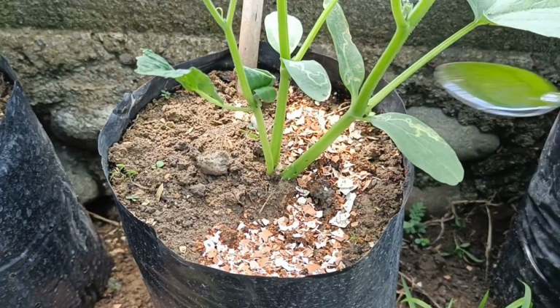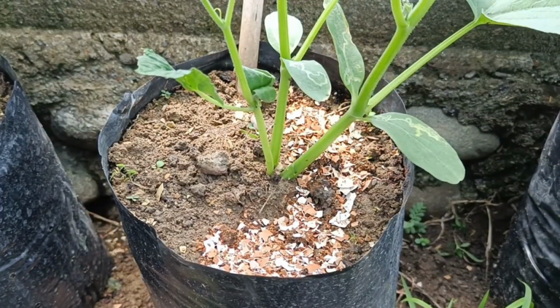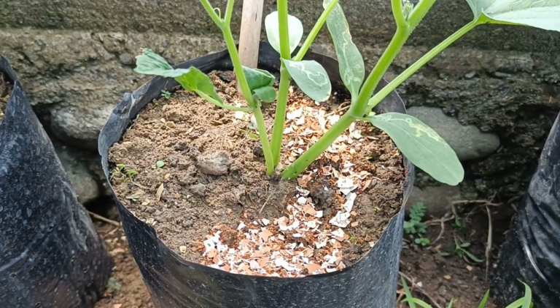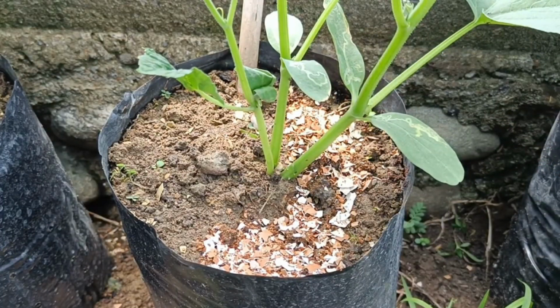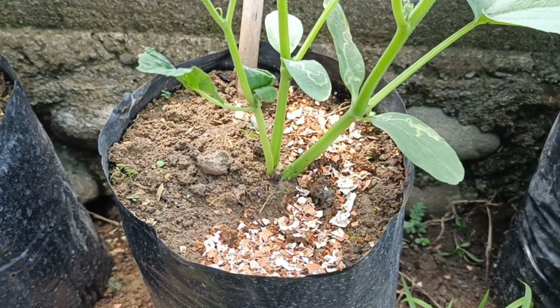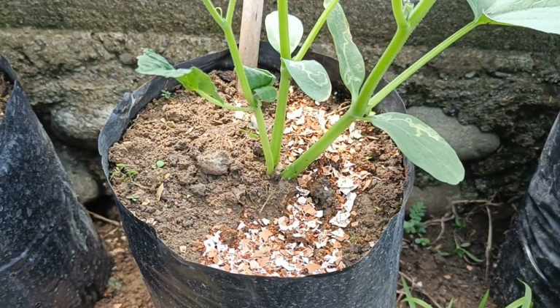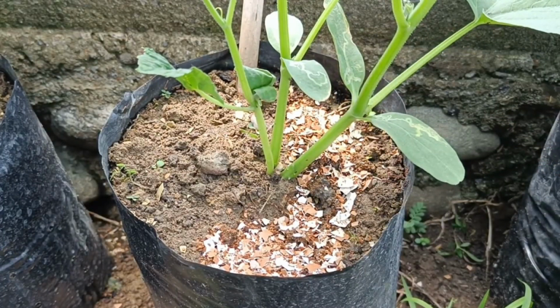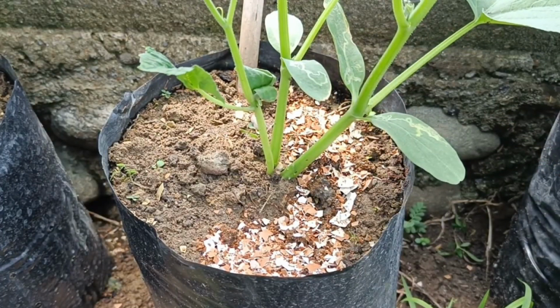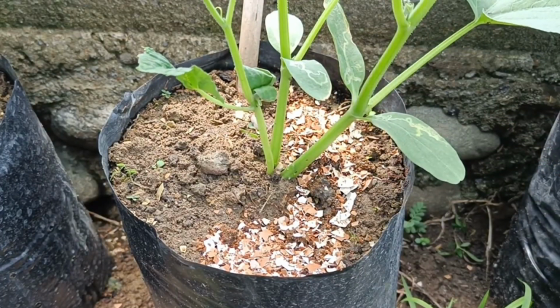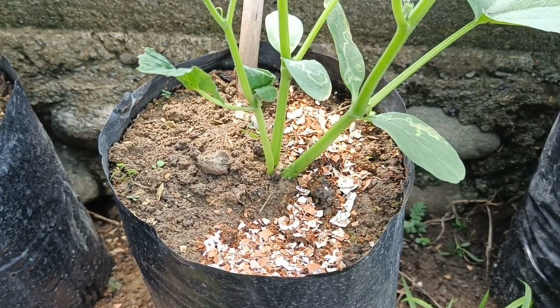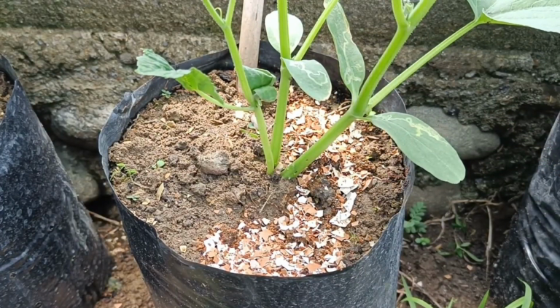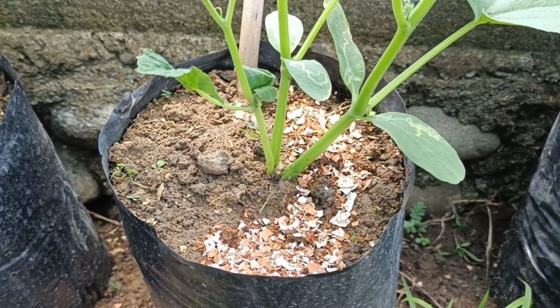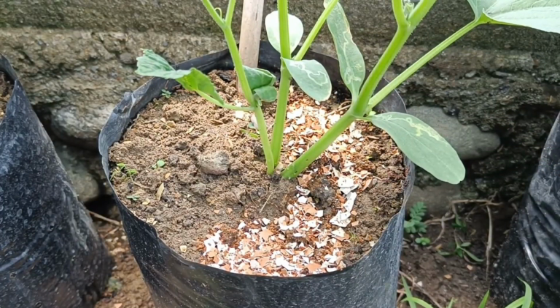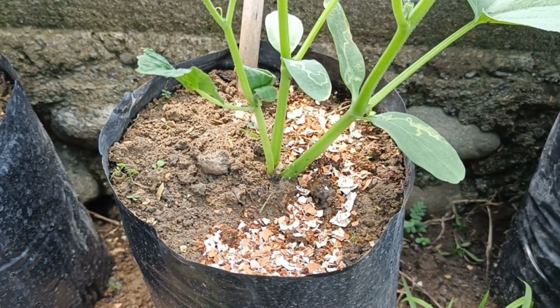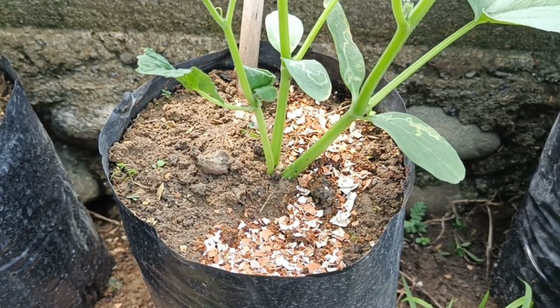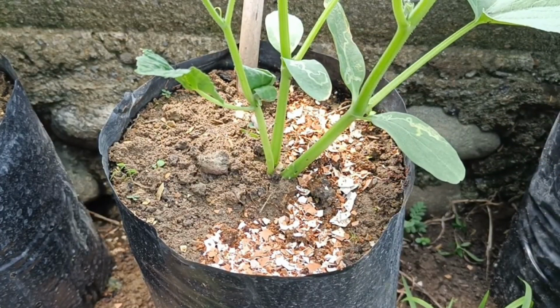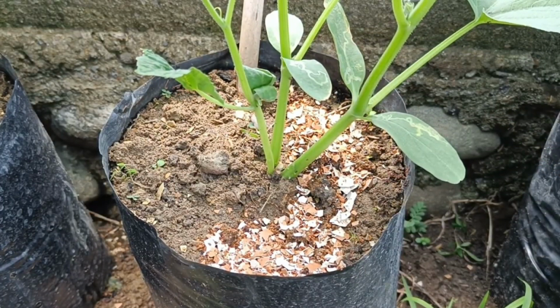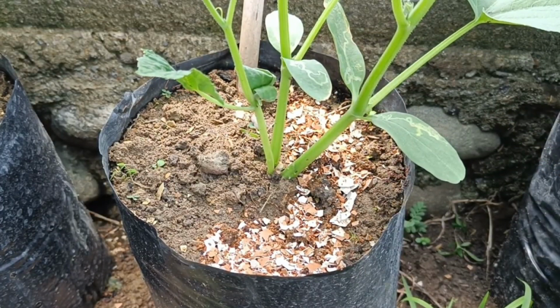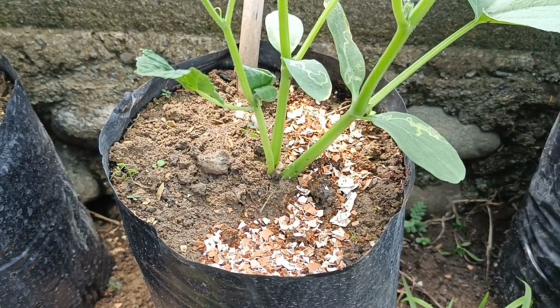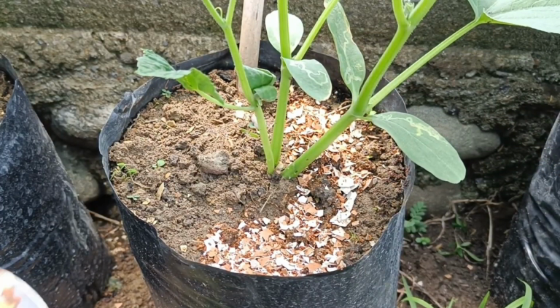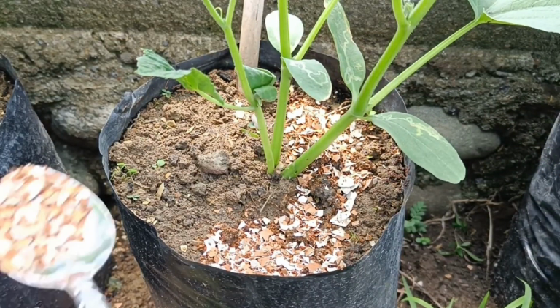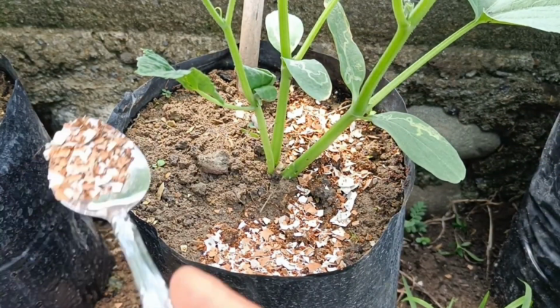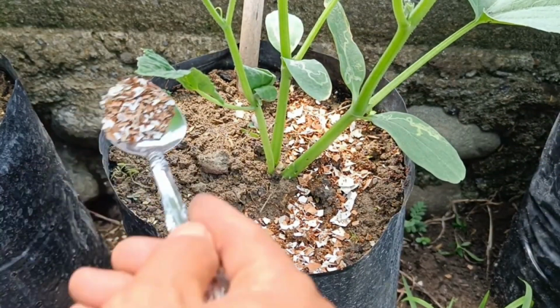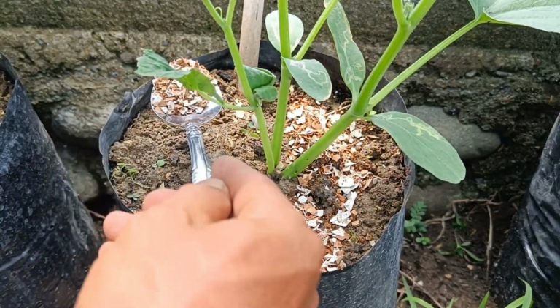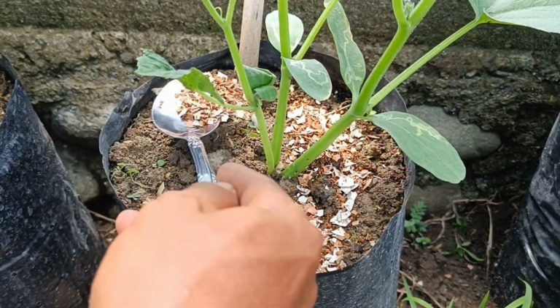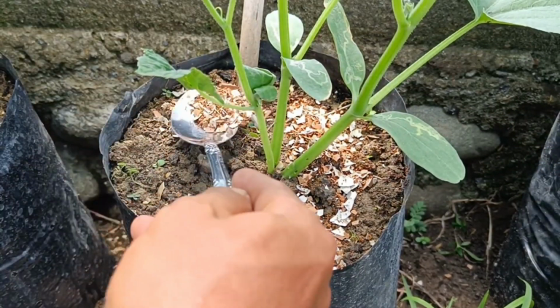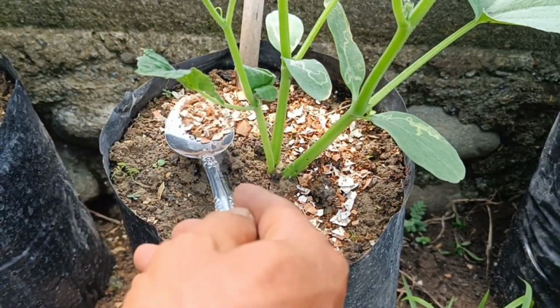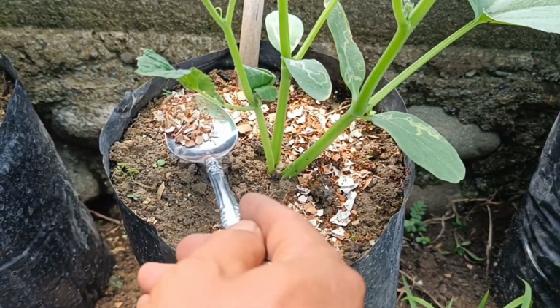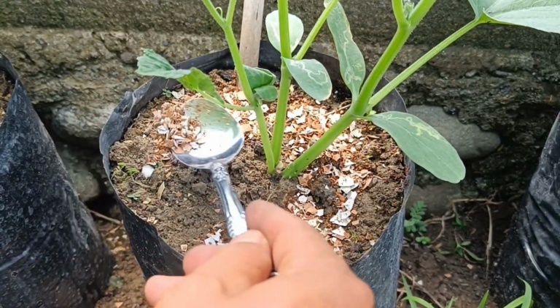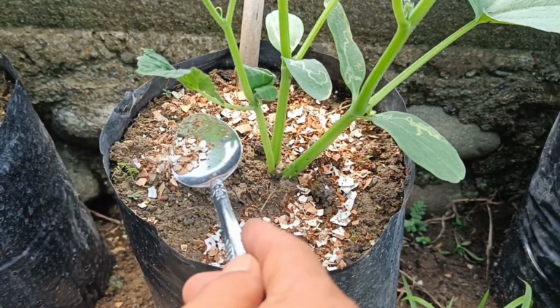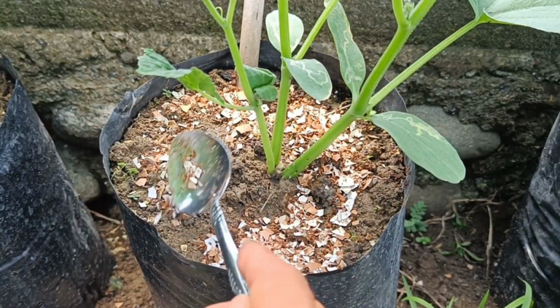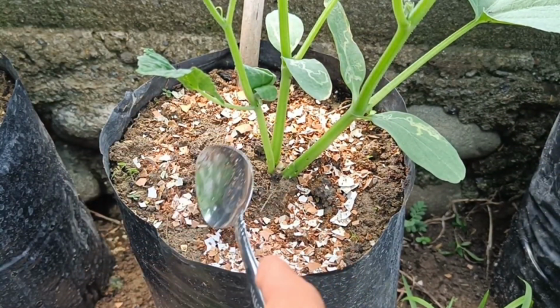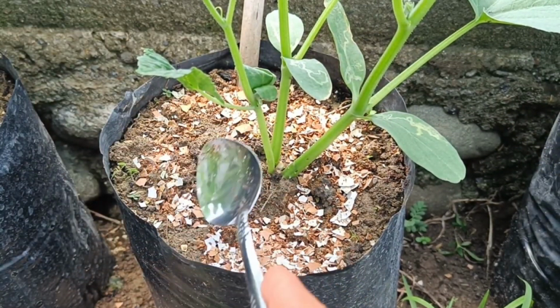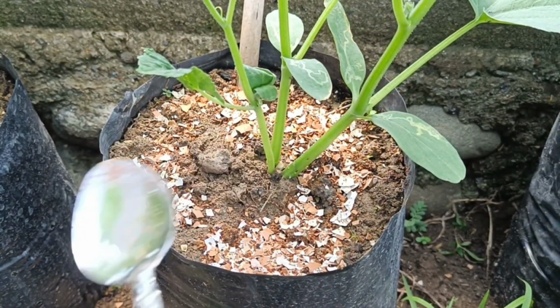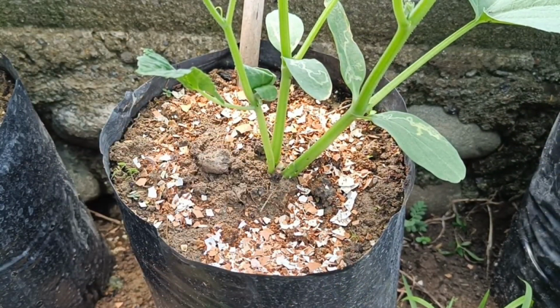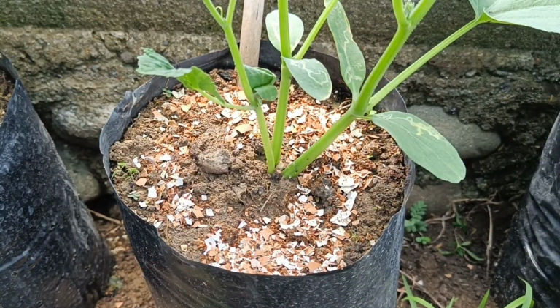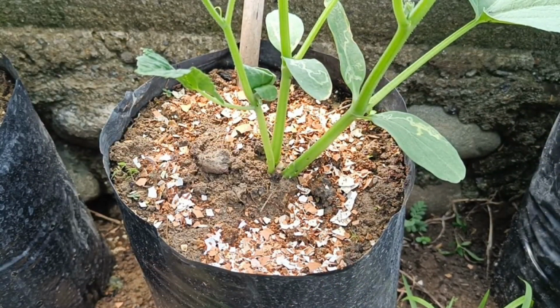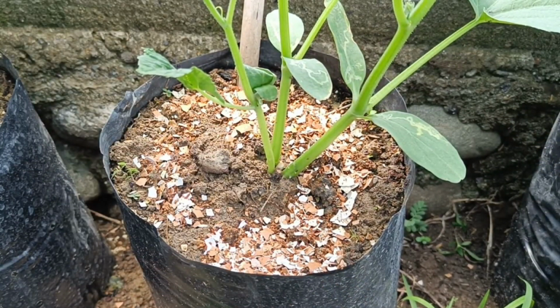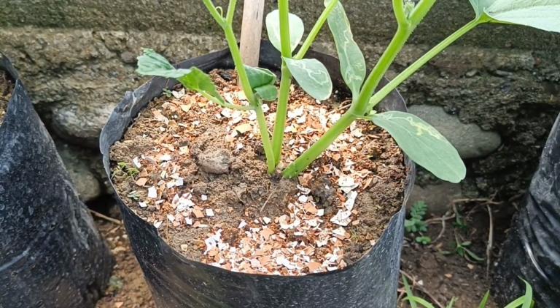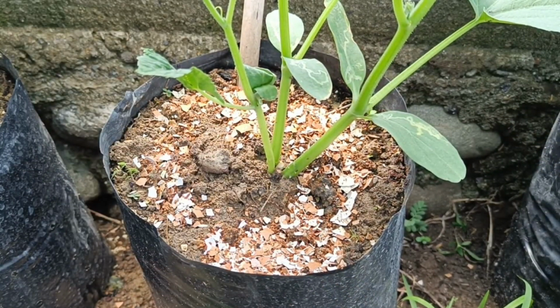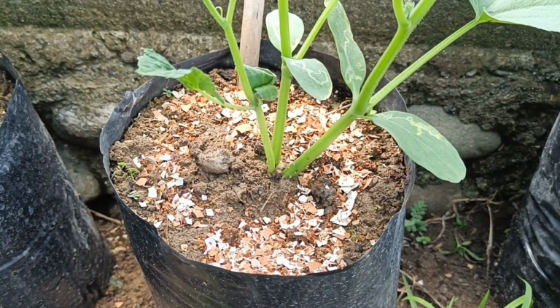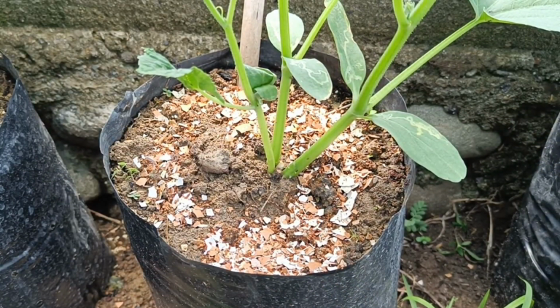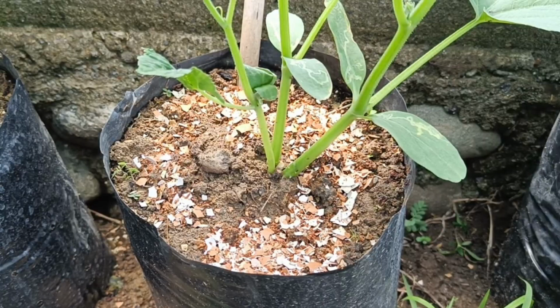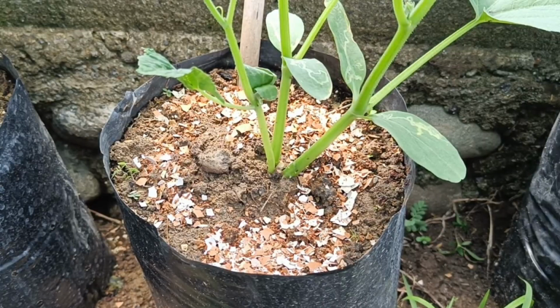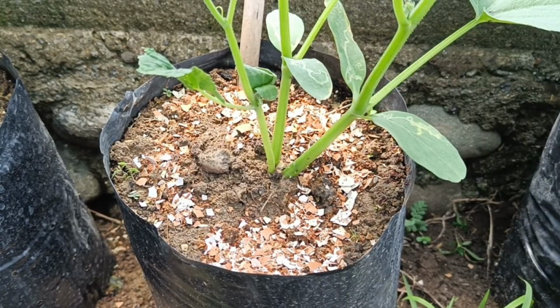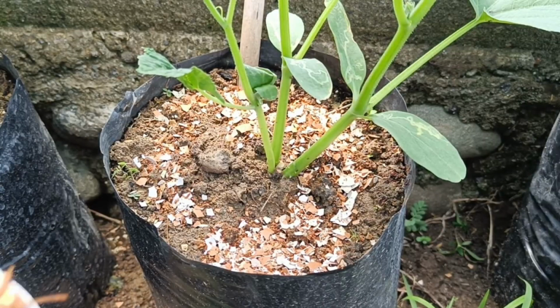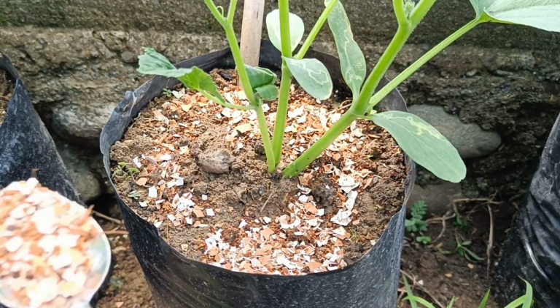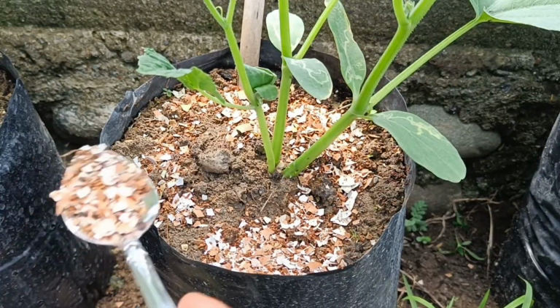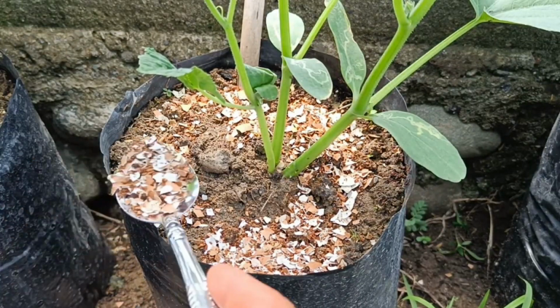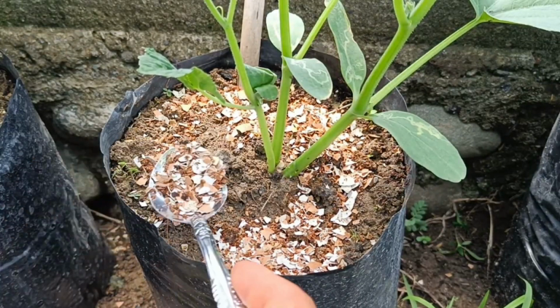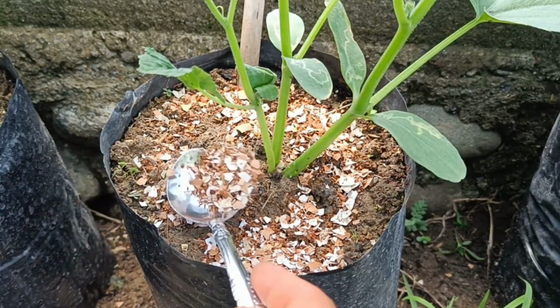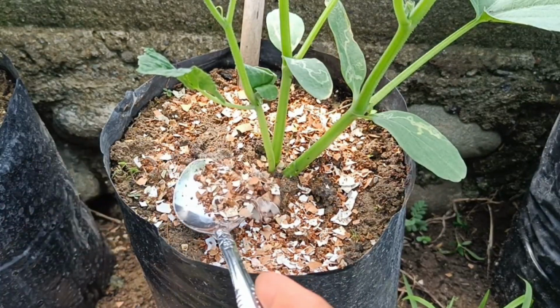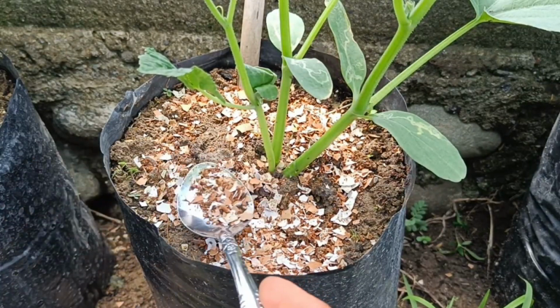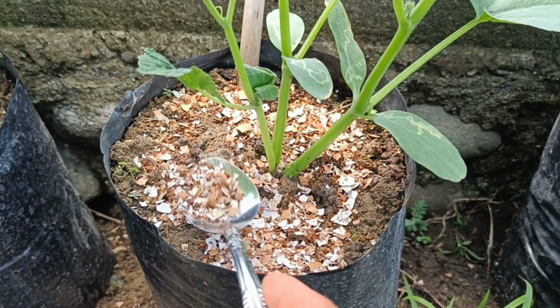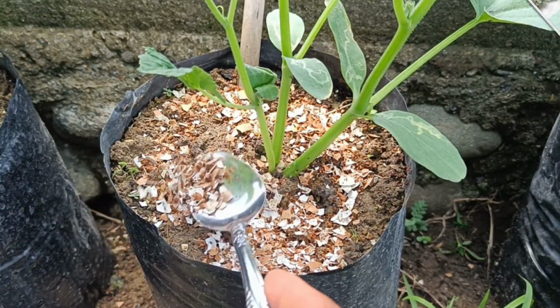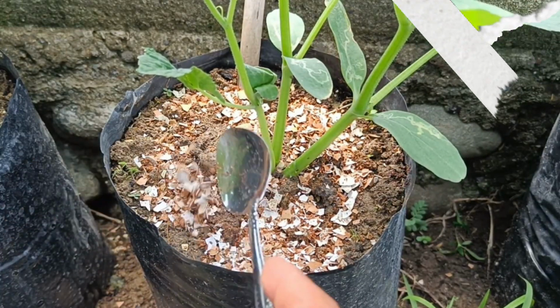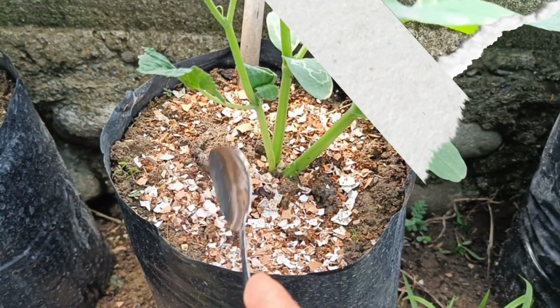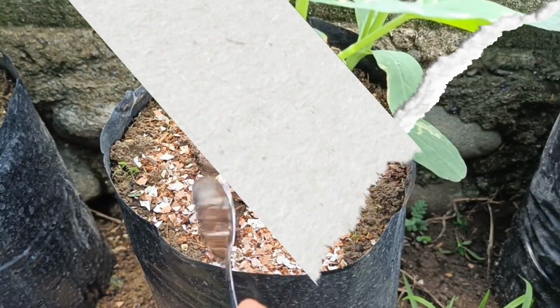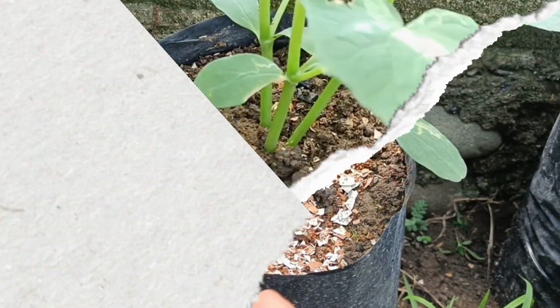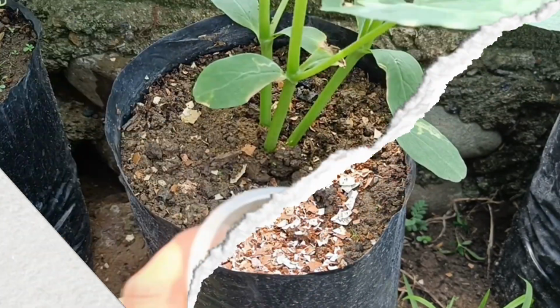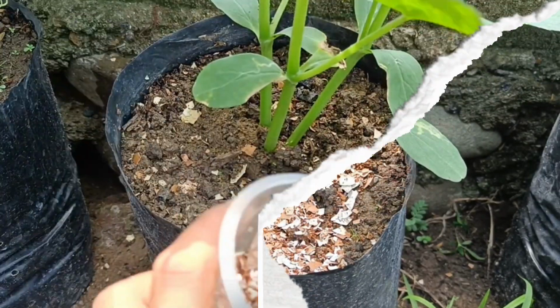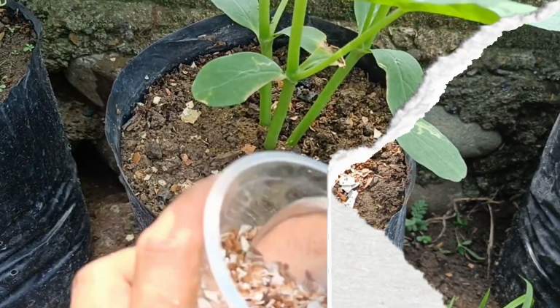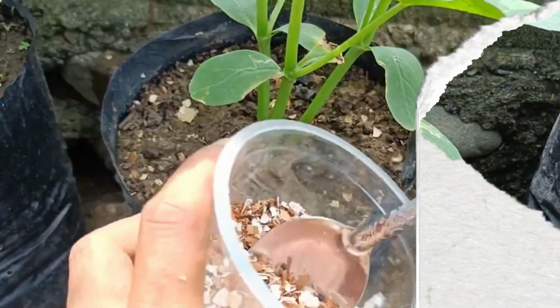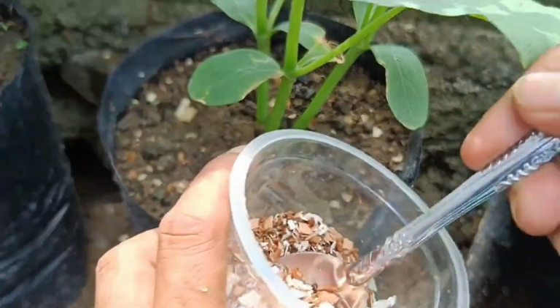The caffeine in coffee grounds can help brighten the flower color of certain plants such as orchids, azaleas, and daffodils.